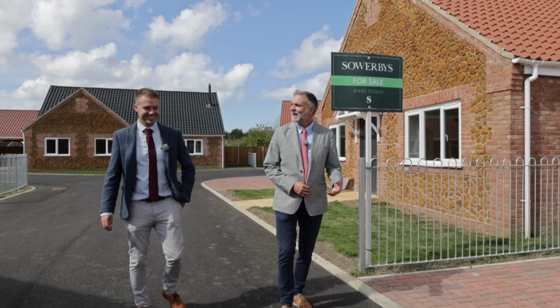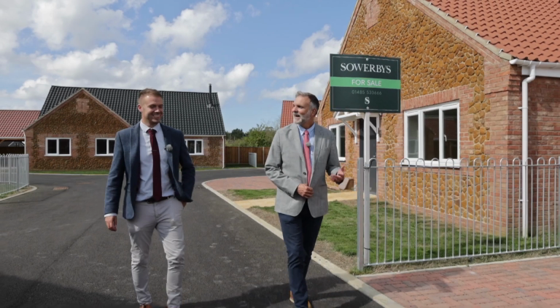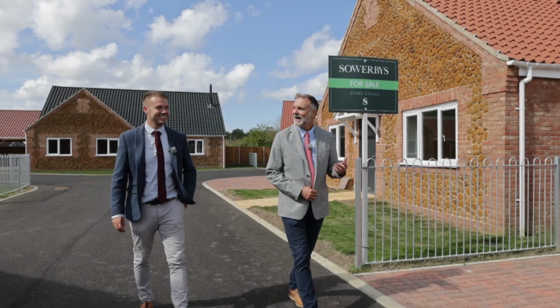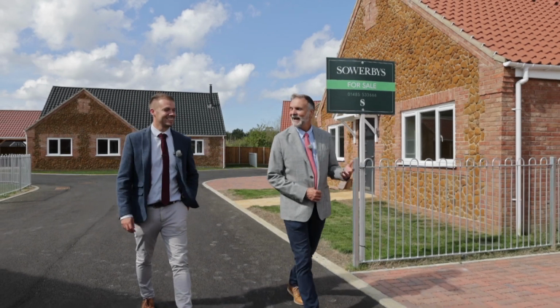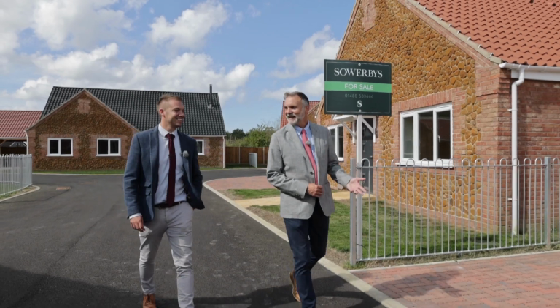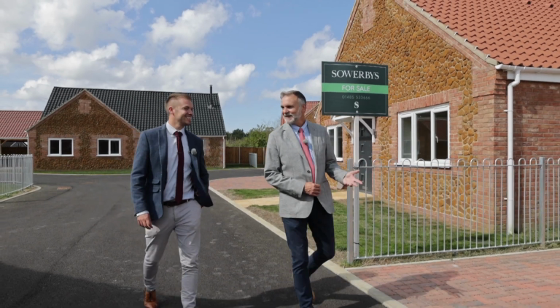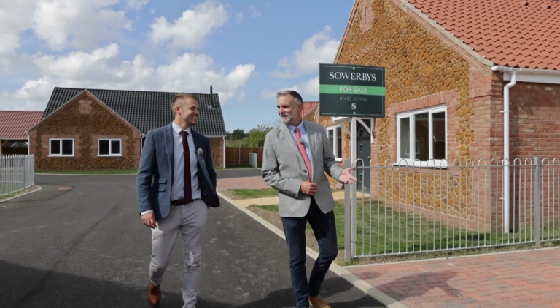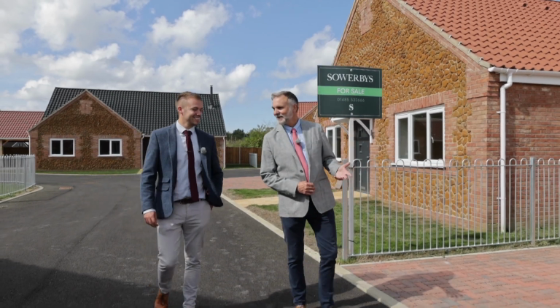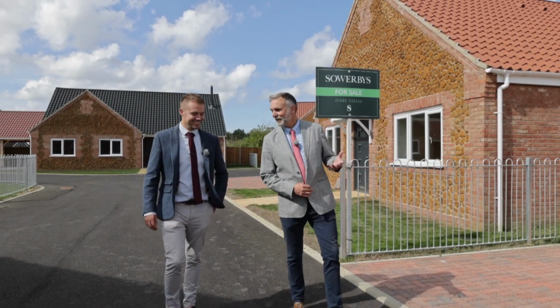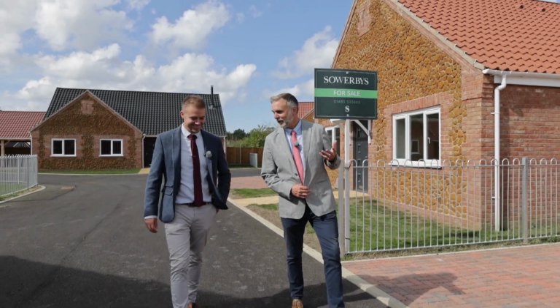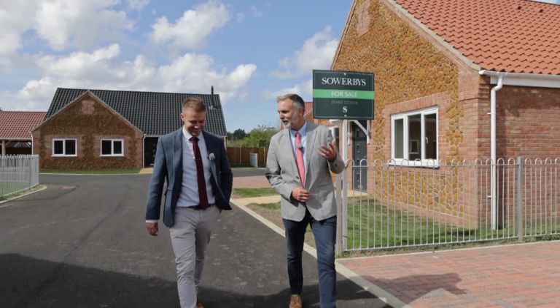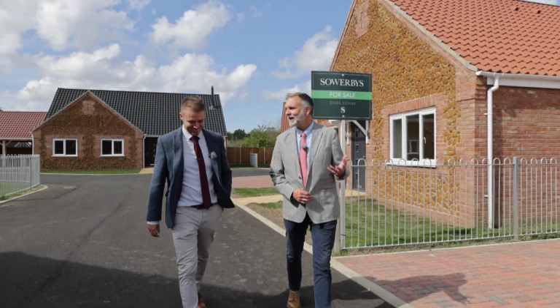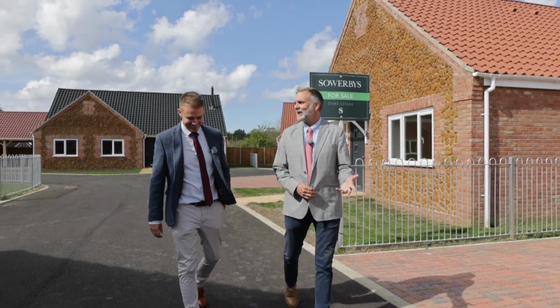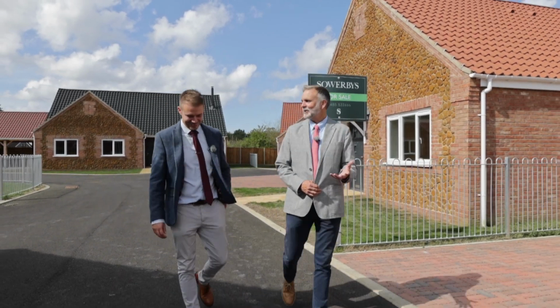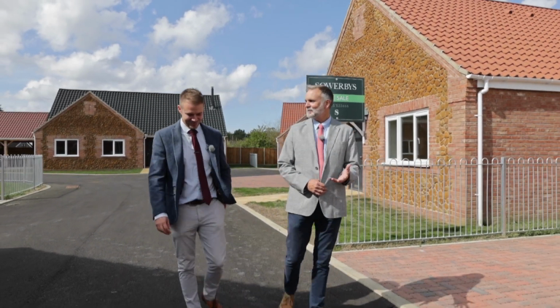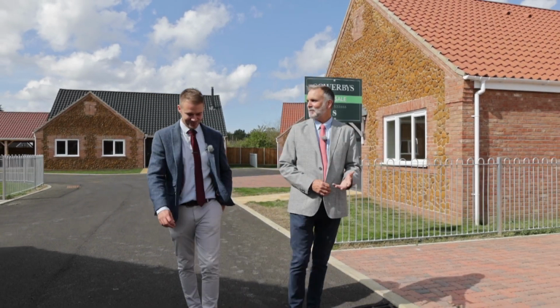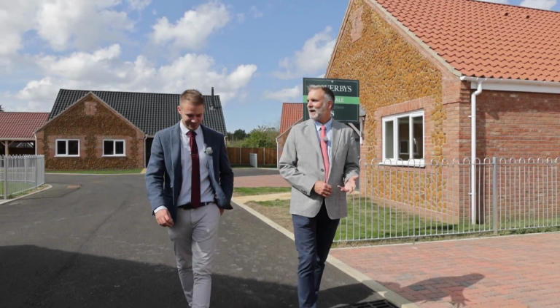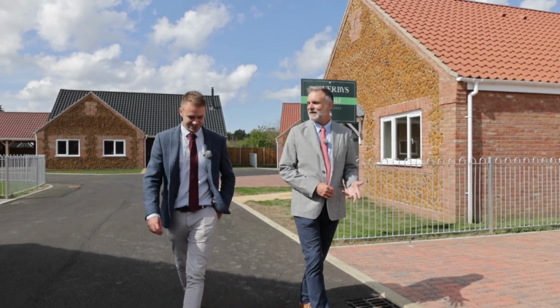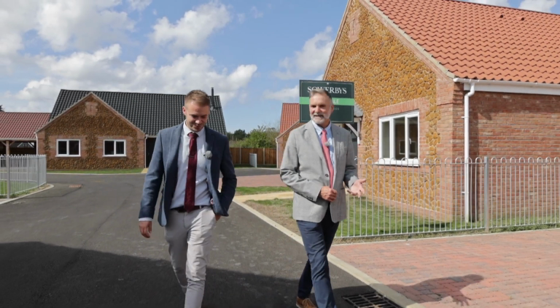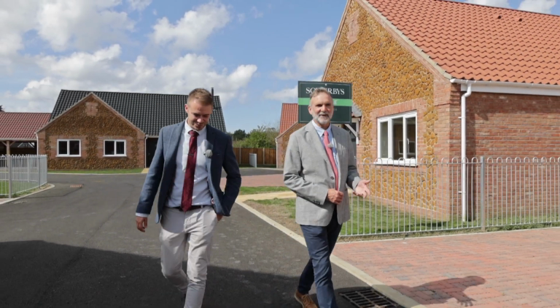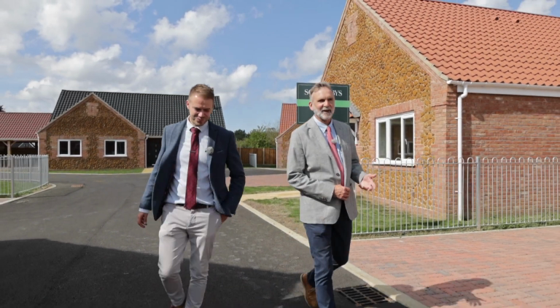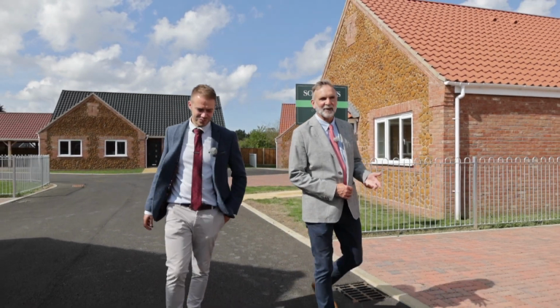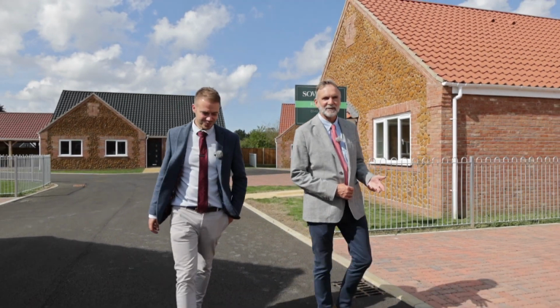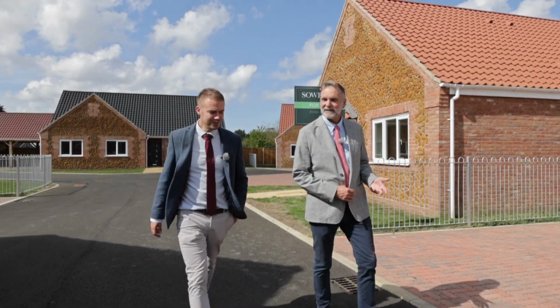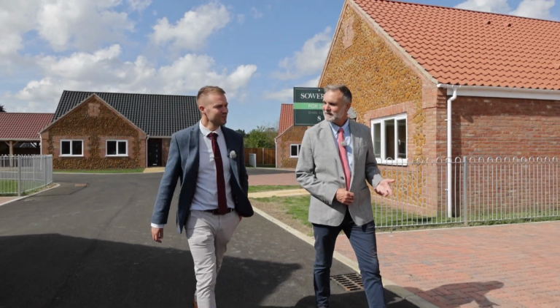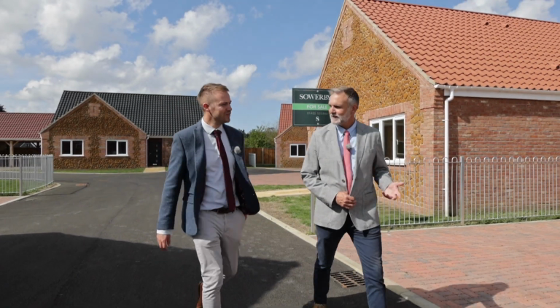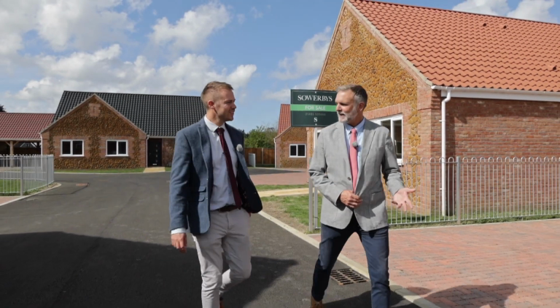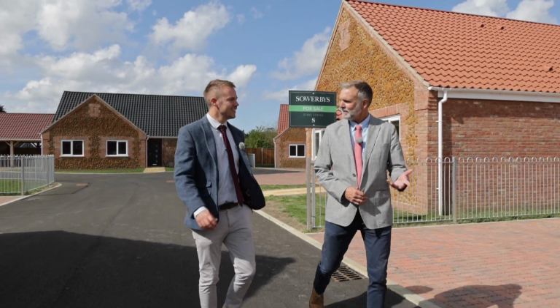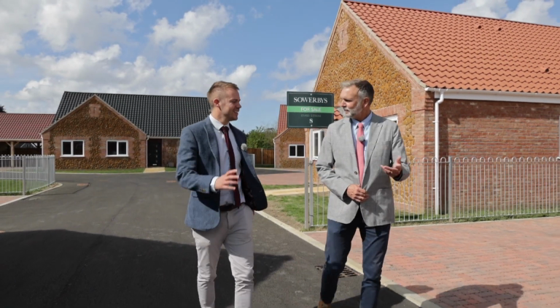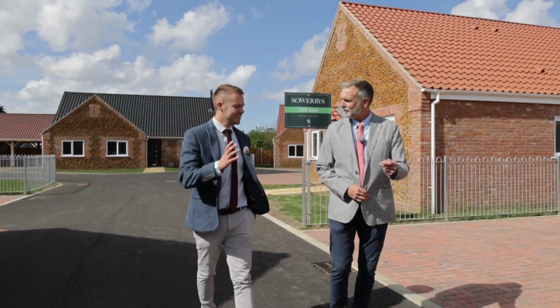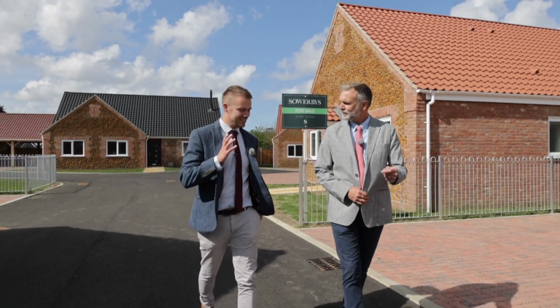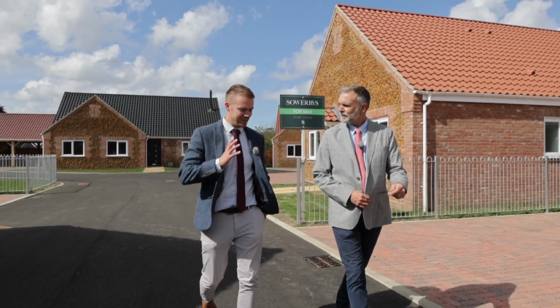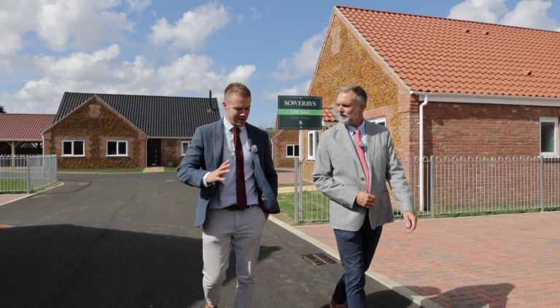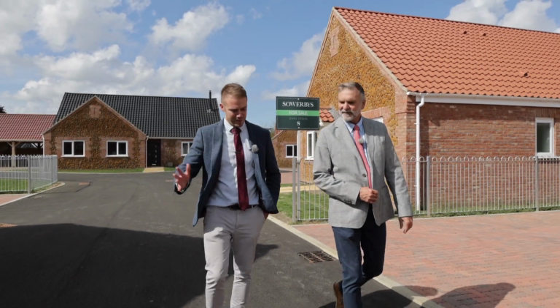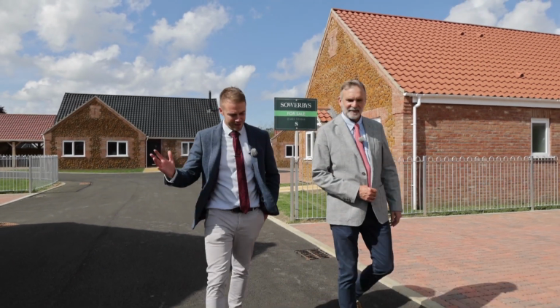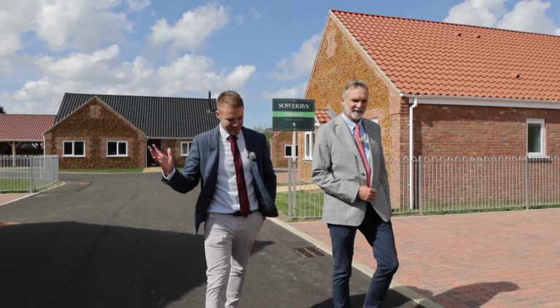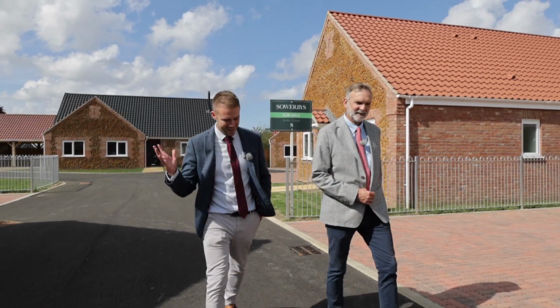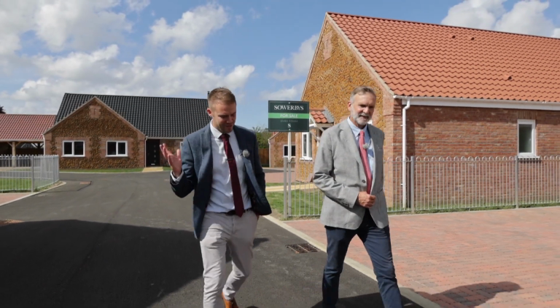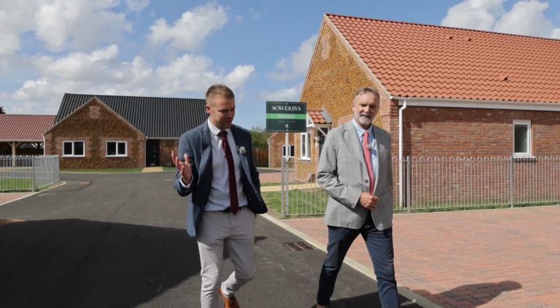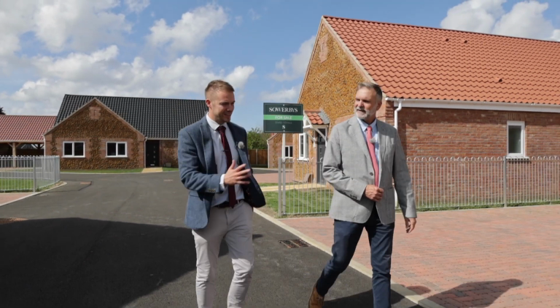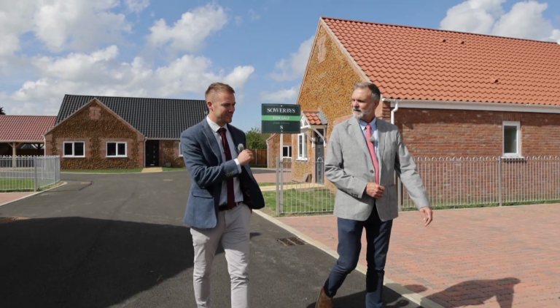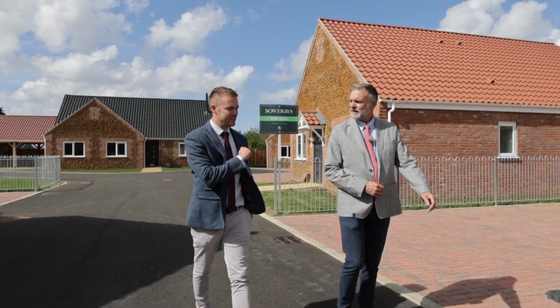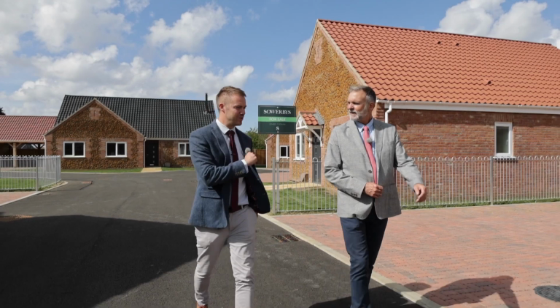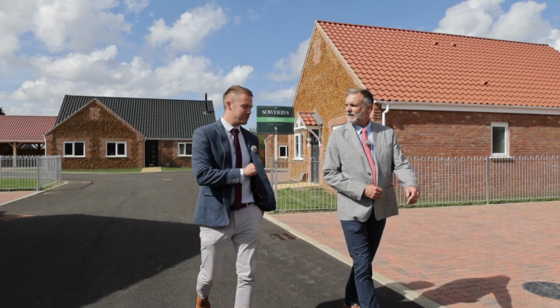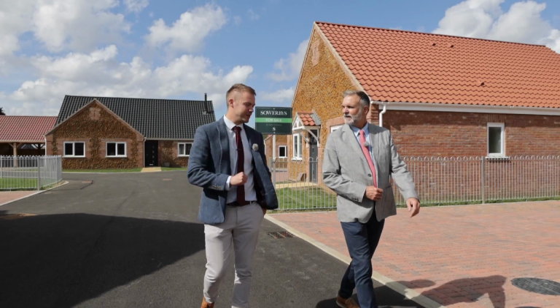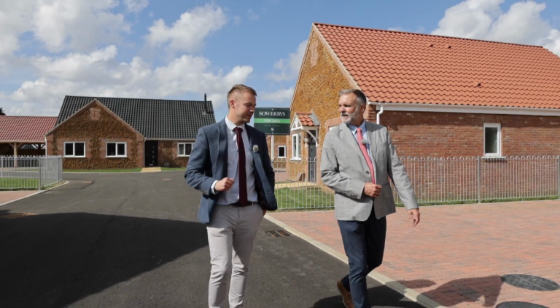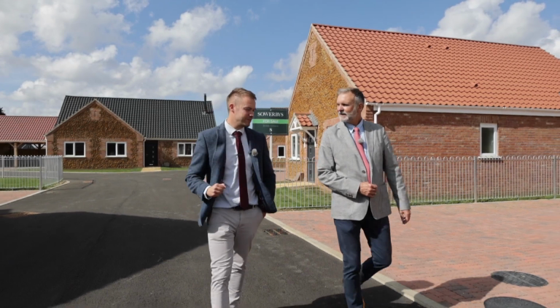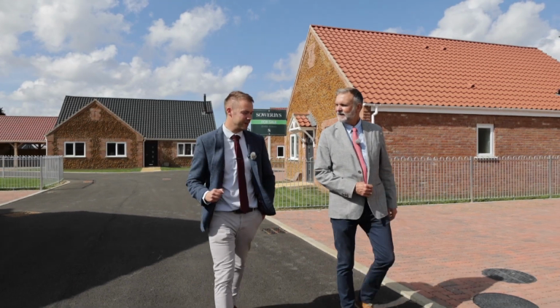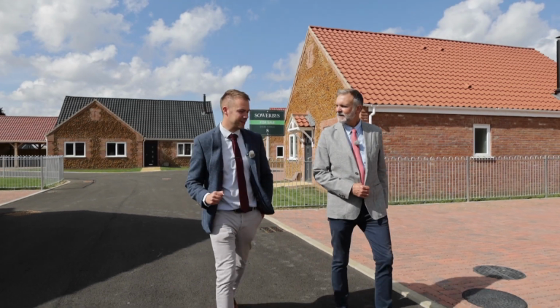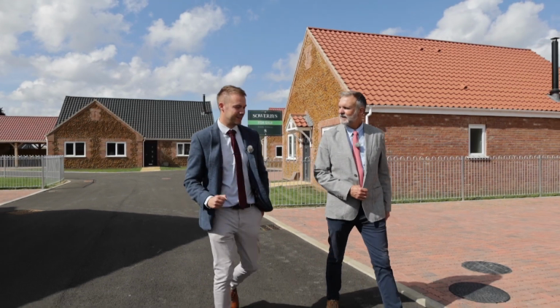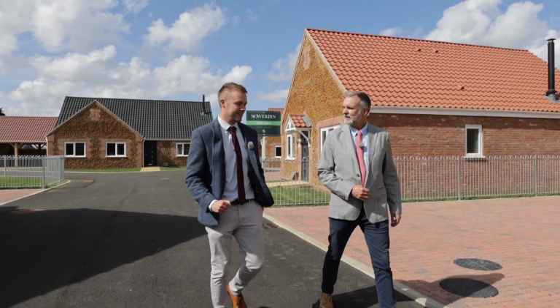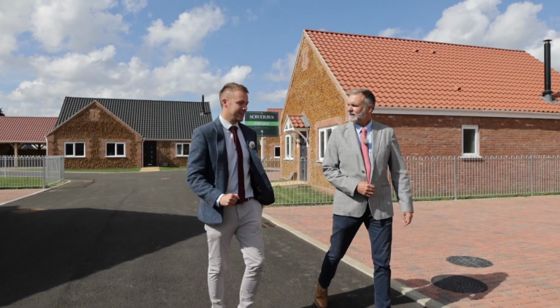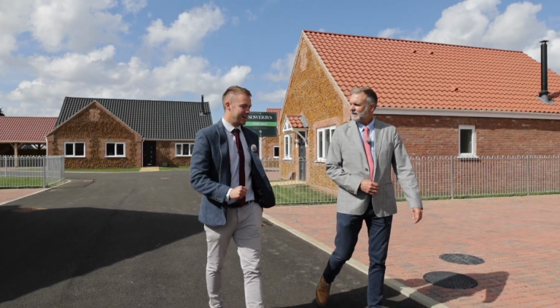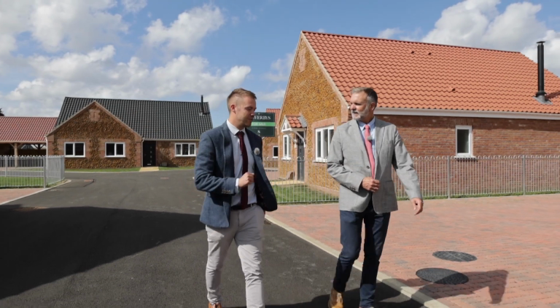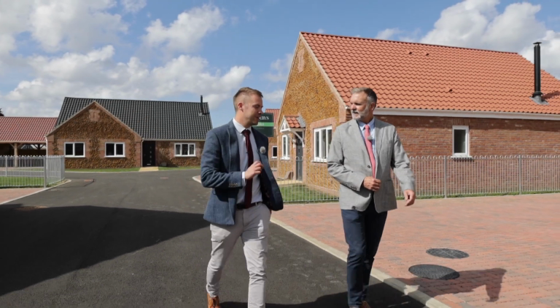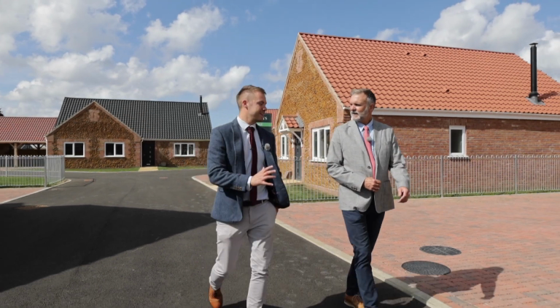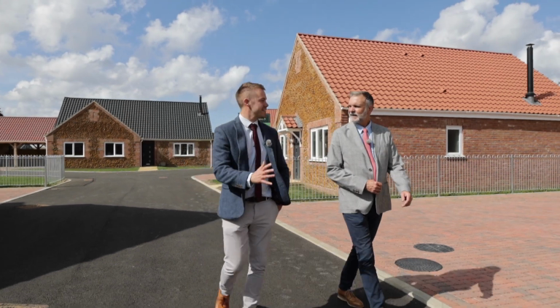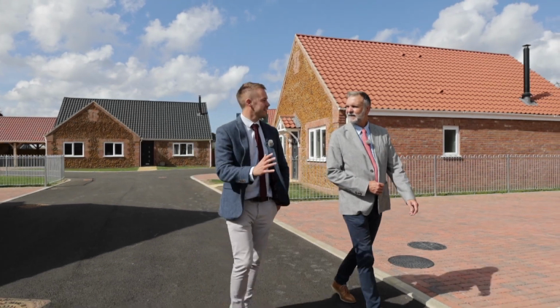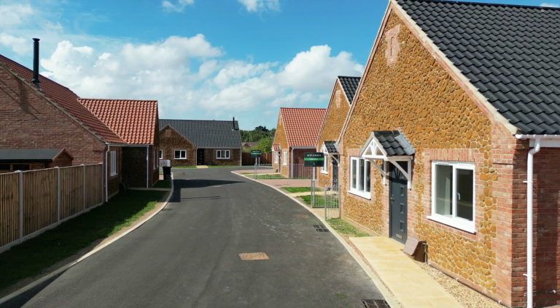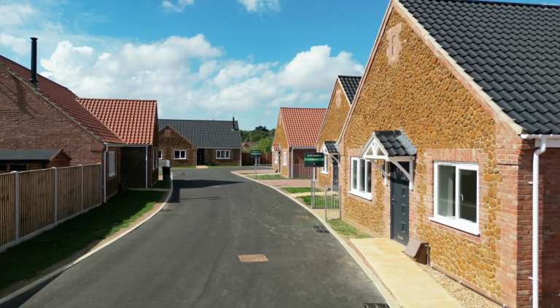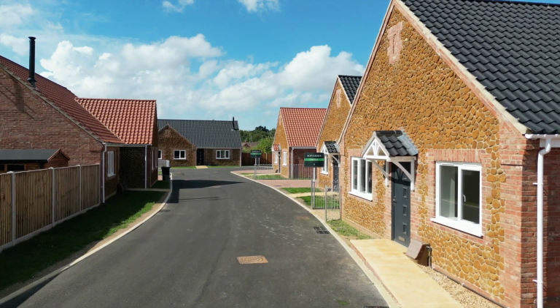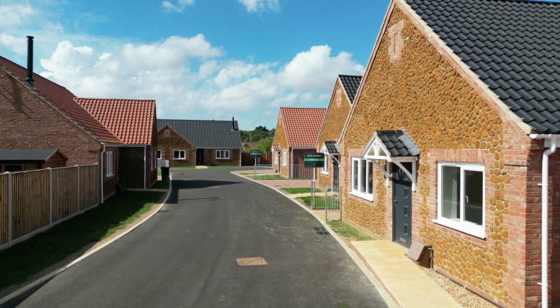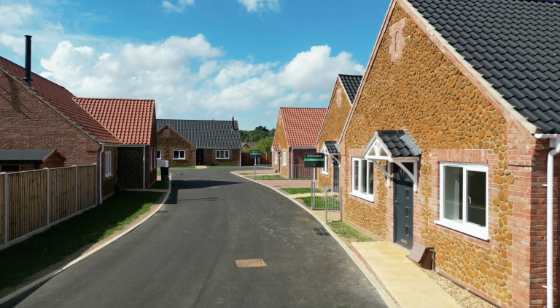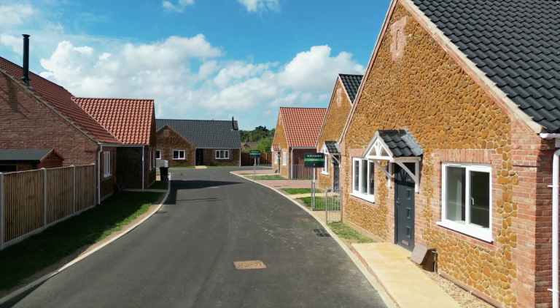Alex, really good to be back at Teal Close today. The developer has finished all the building work and we're here to see the remaining plots.